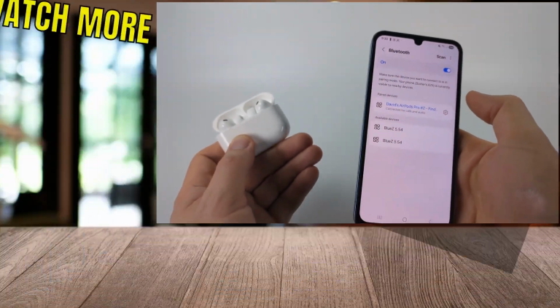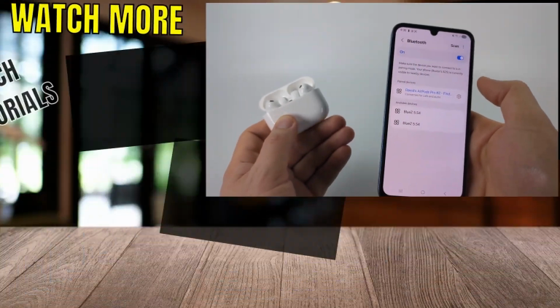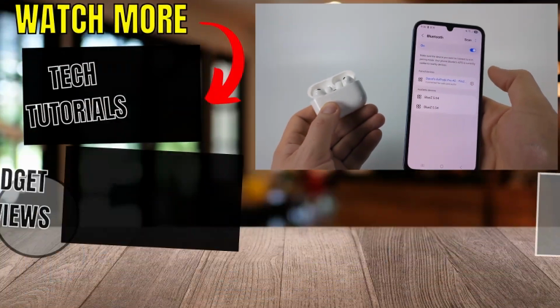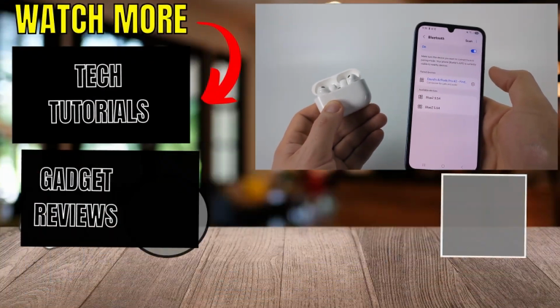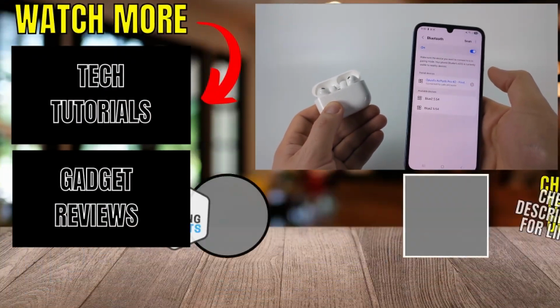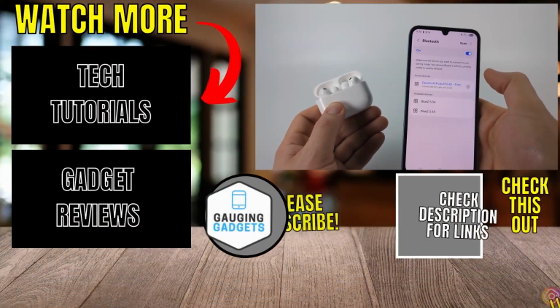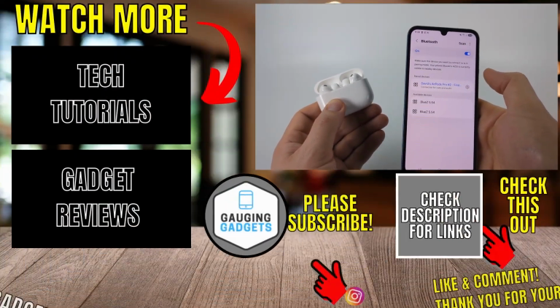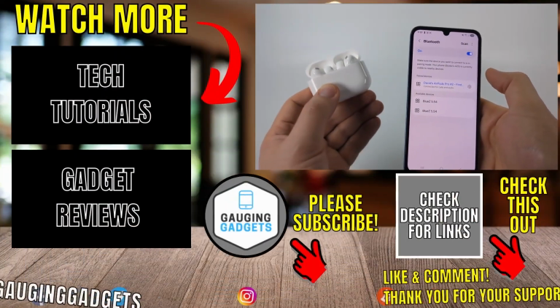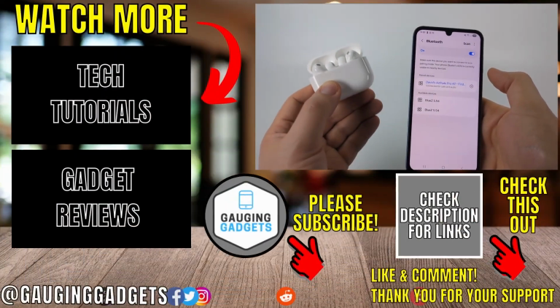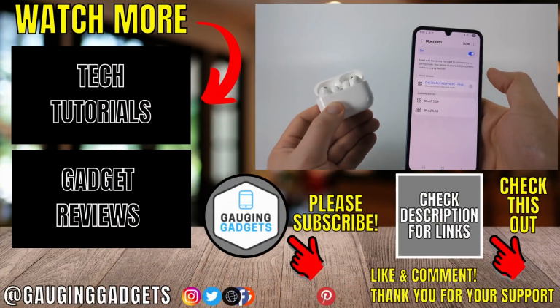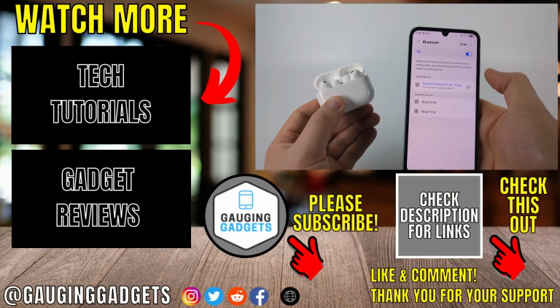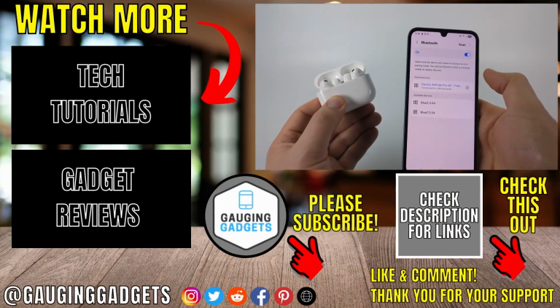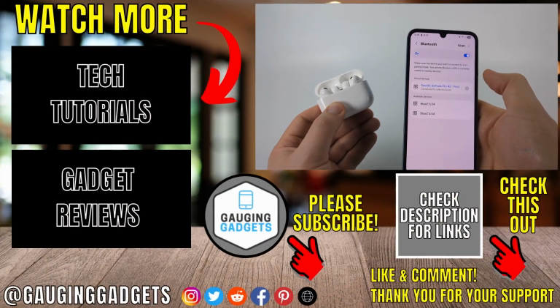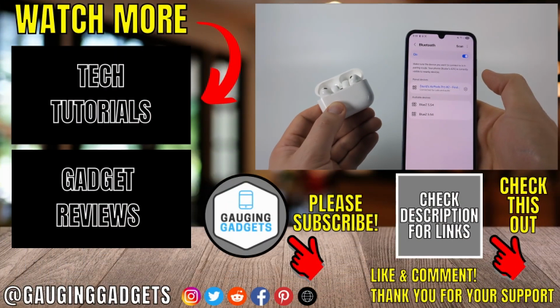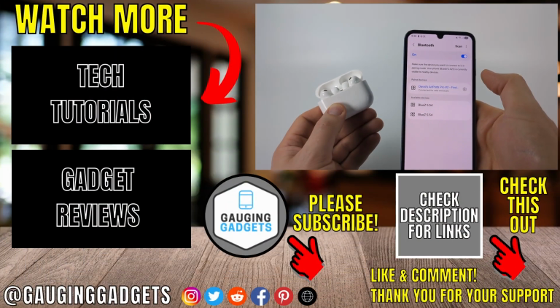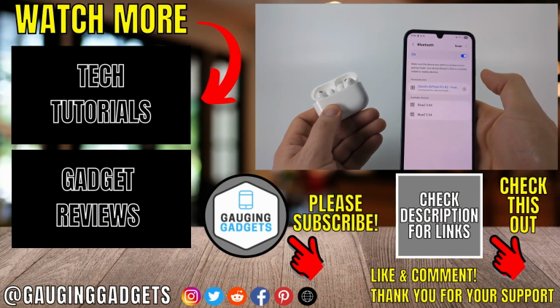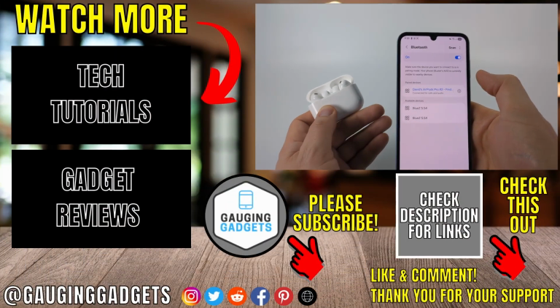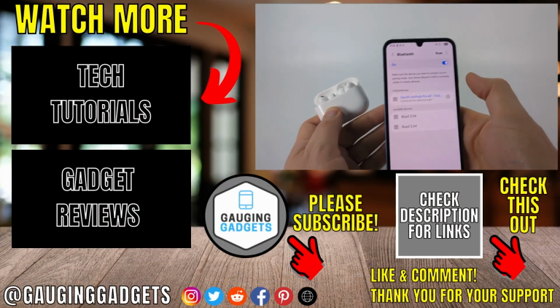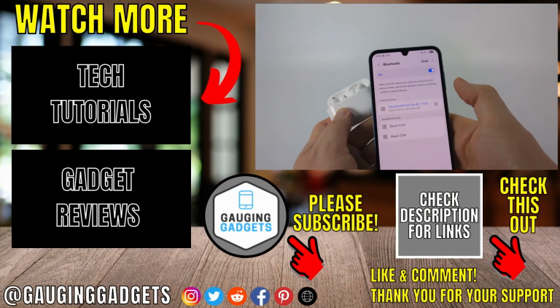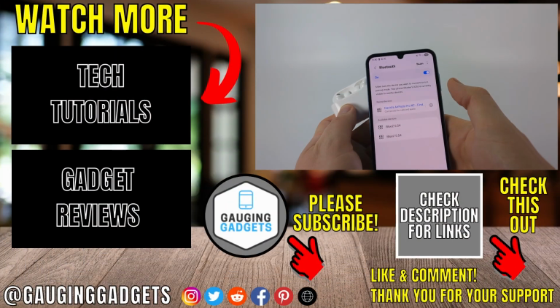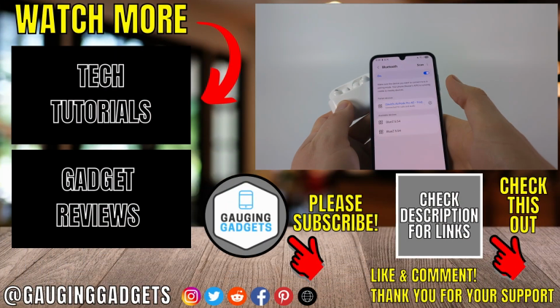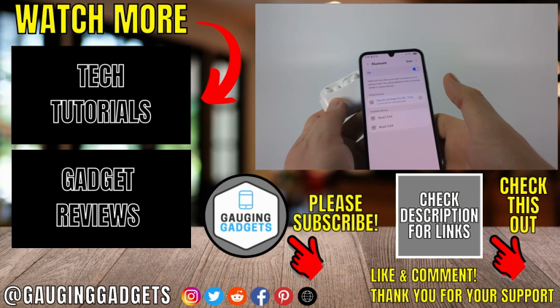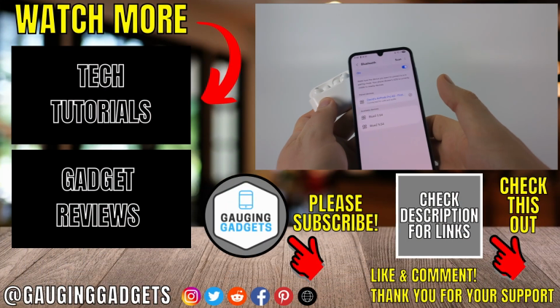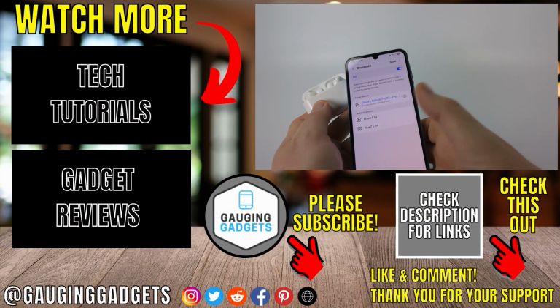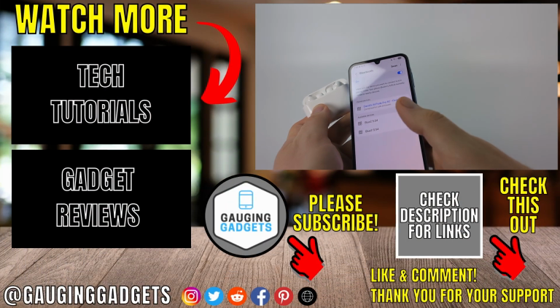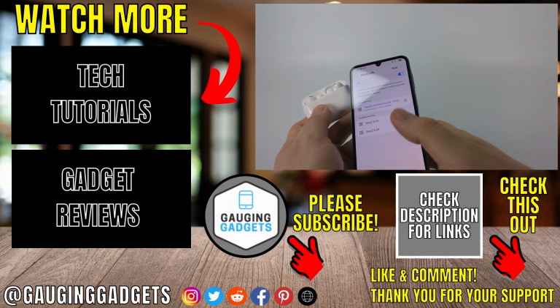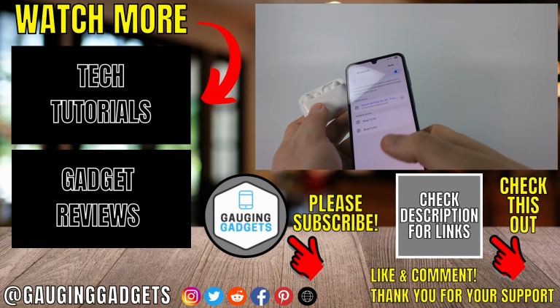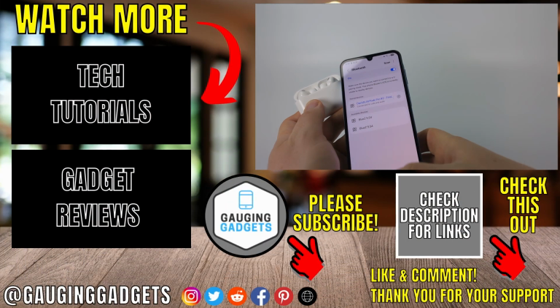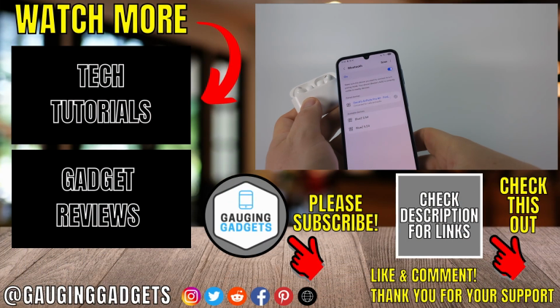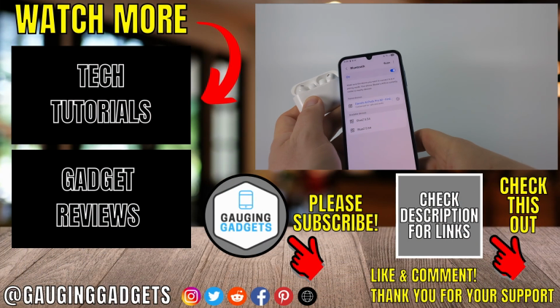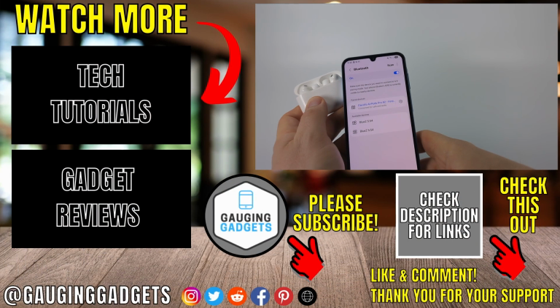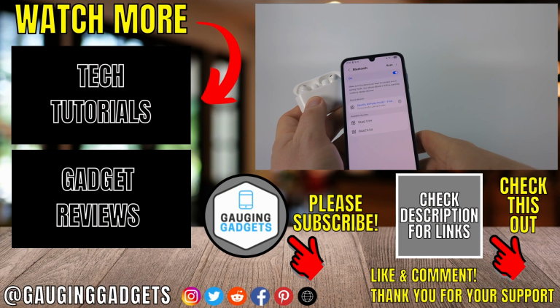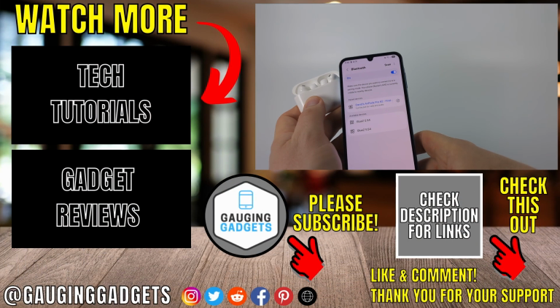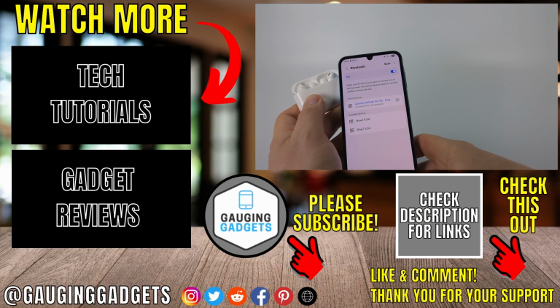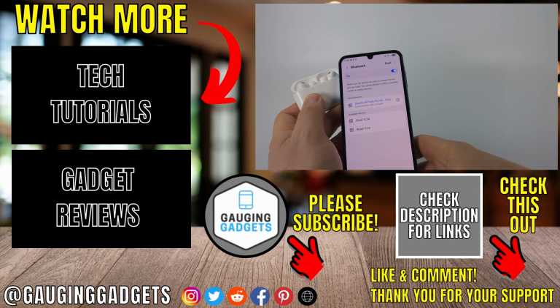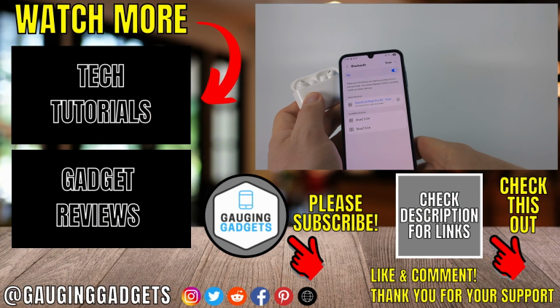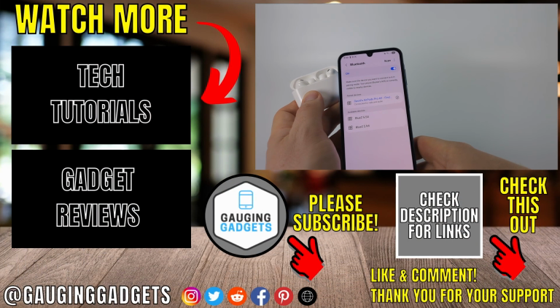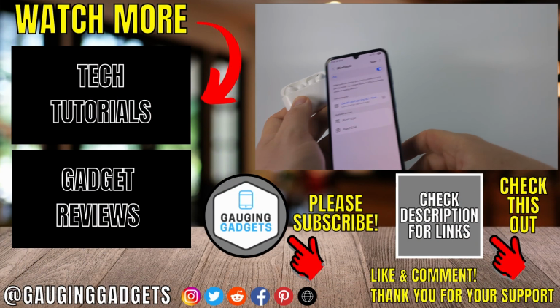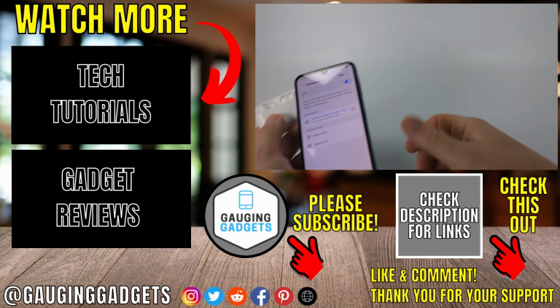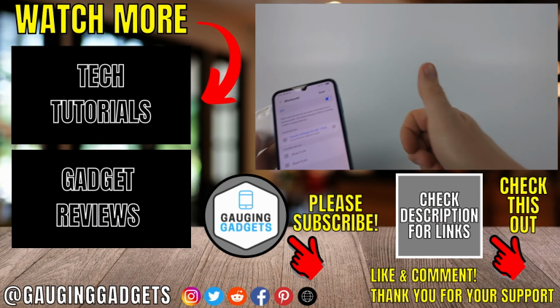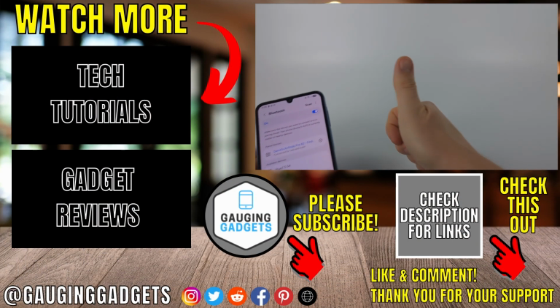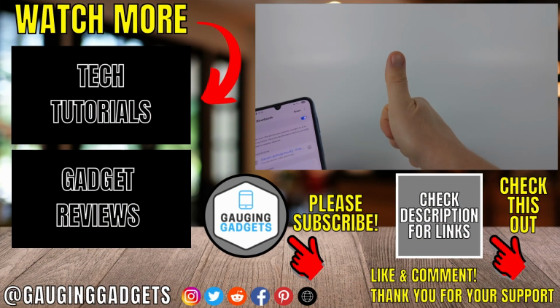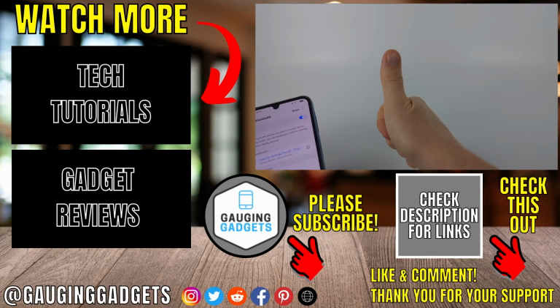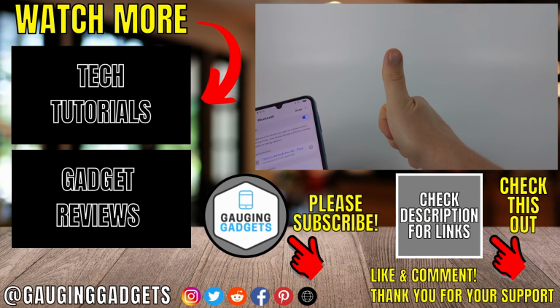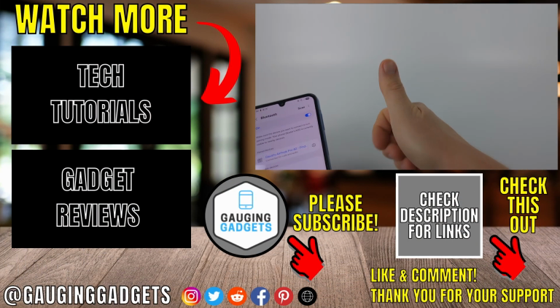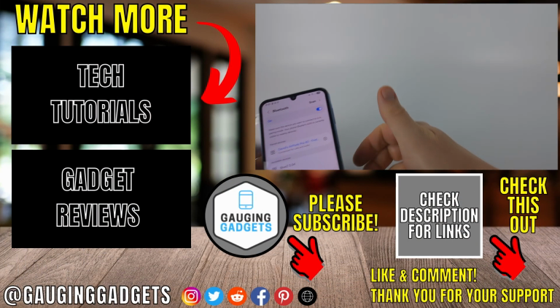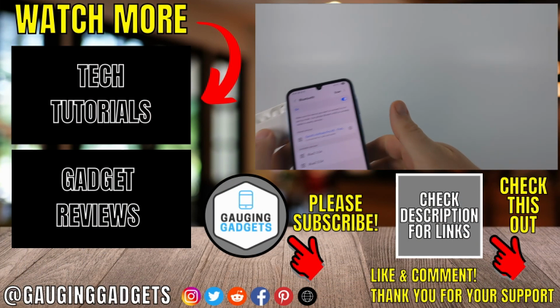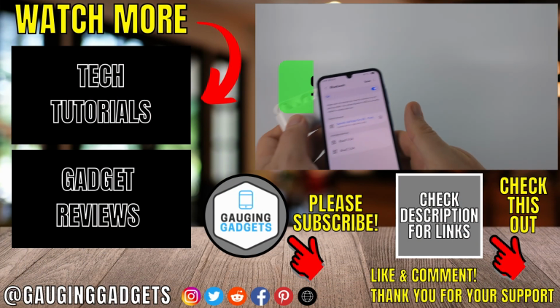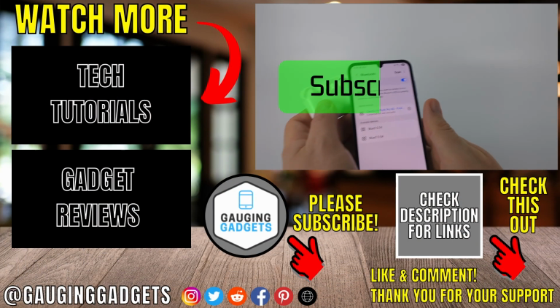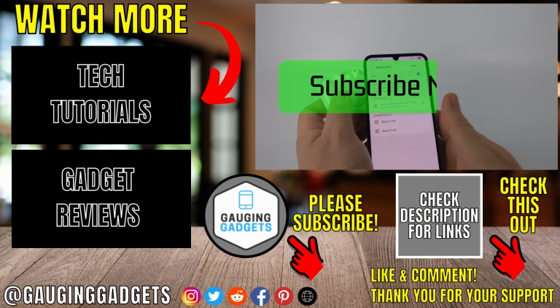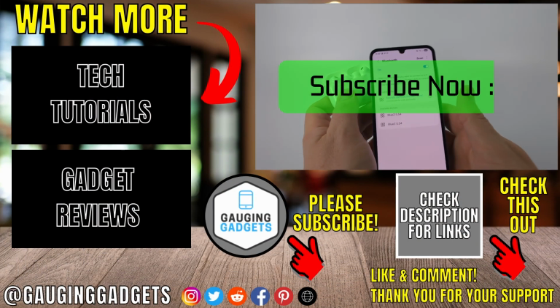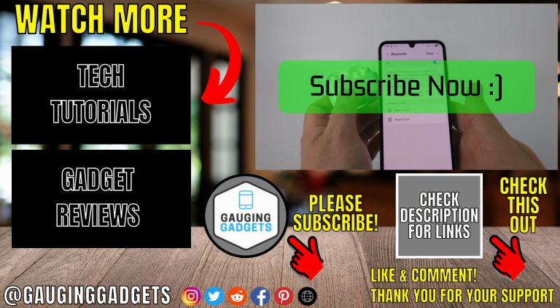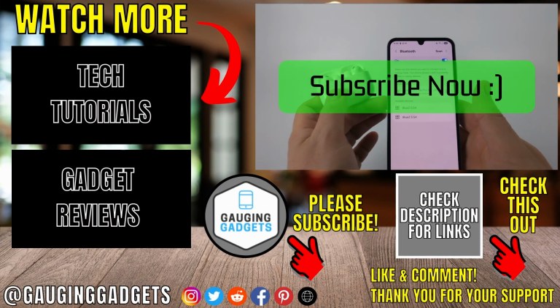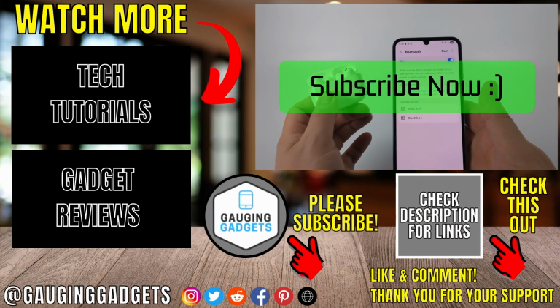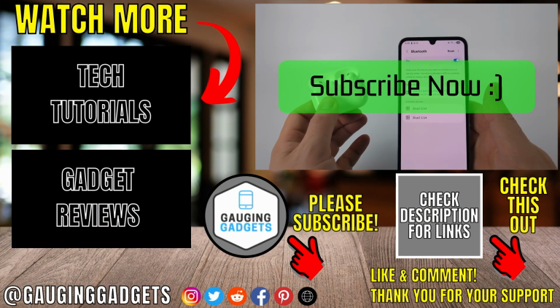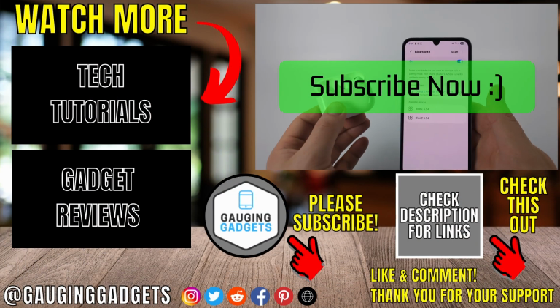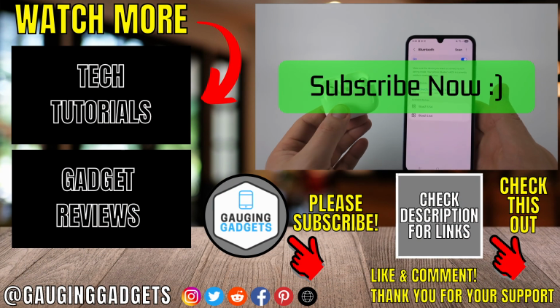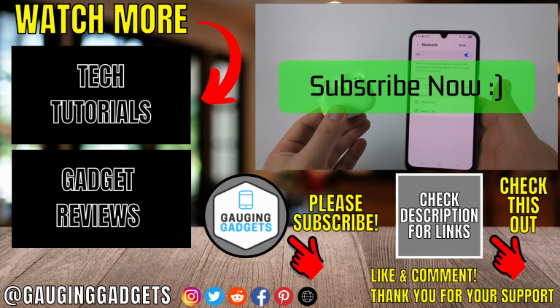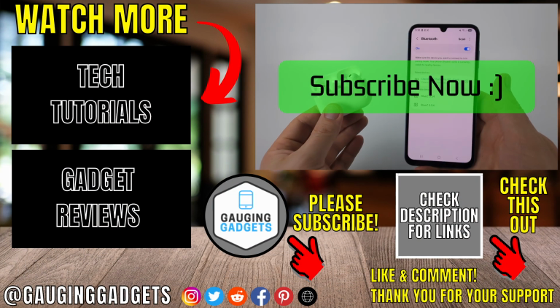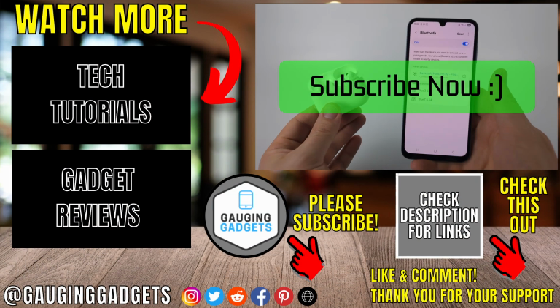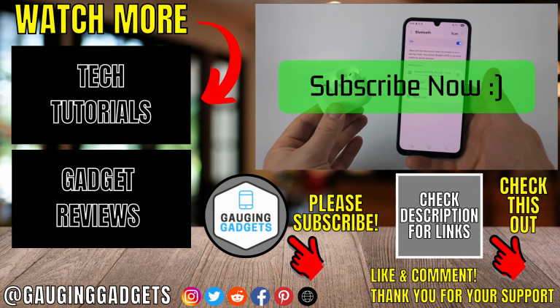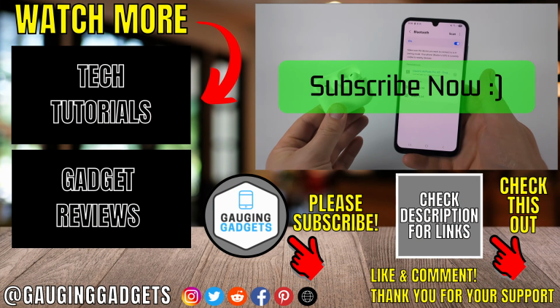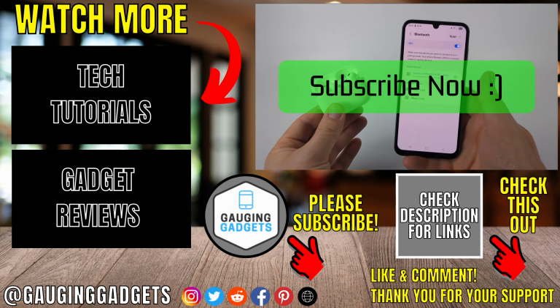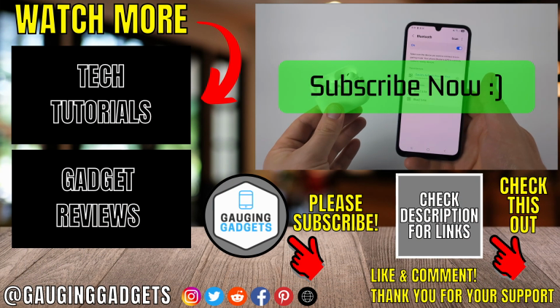Once you've selected it, you'll hear a tone from your AirPods, it'll blink green, and it'll say Connected on your Samsung phone. You've now connected your AirPods Pro 3 to your Samsung phone. If this video helped you, give it a thumbs up and please consider subscribing to my channel.